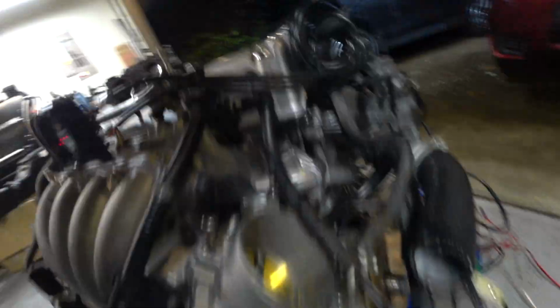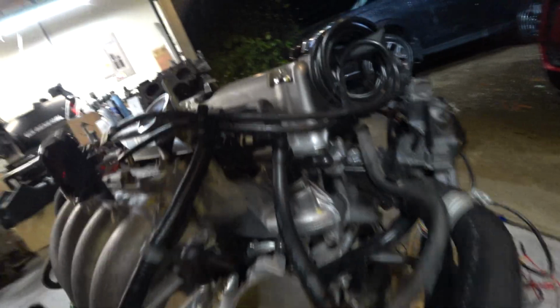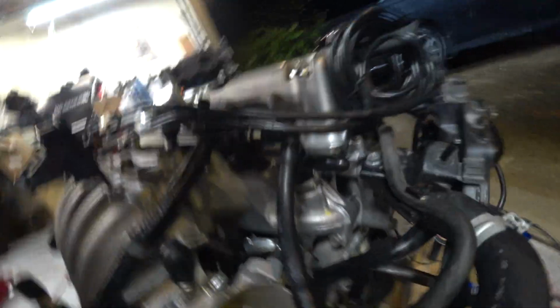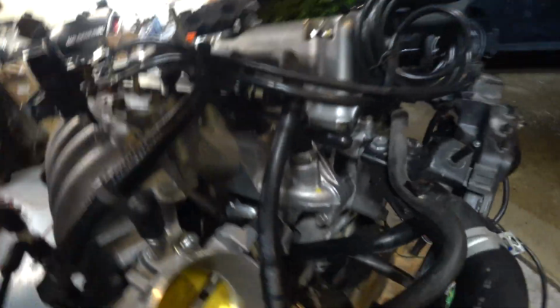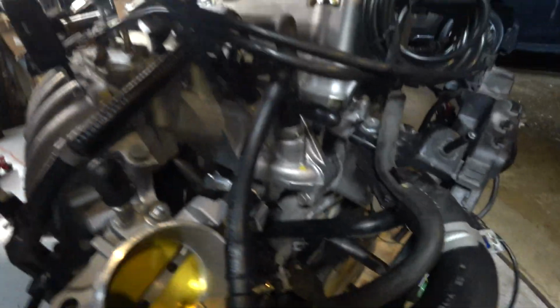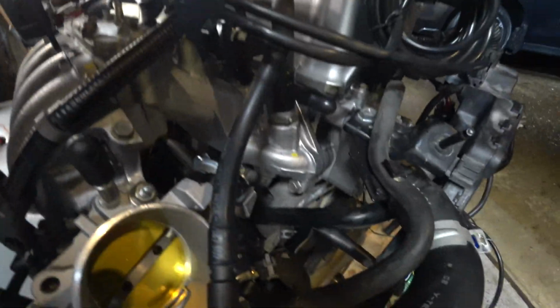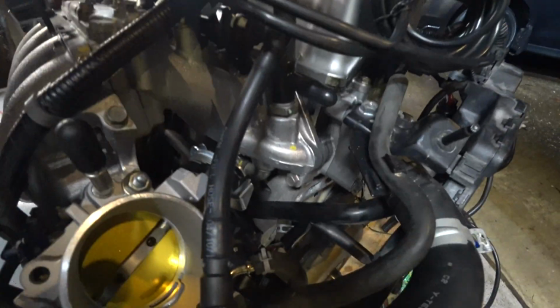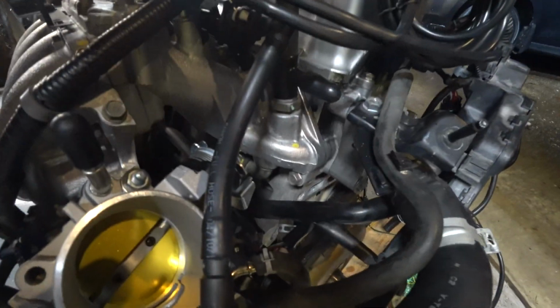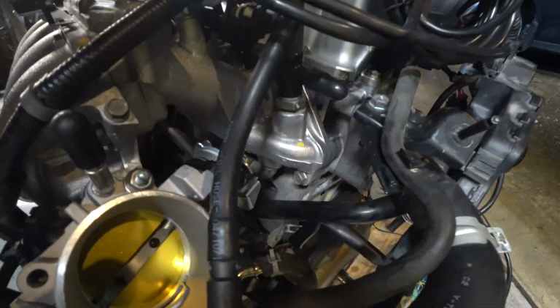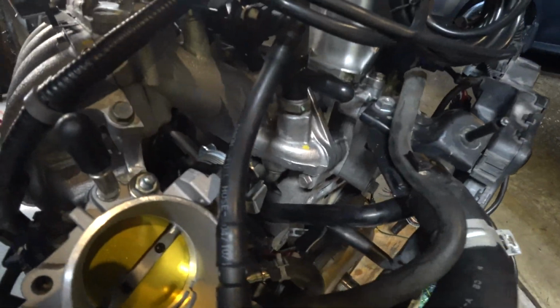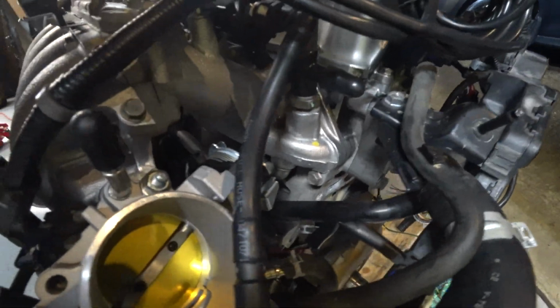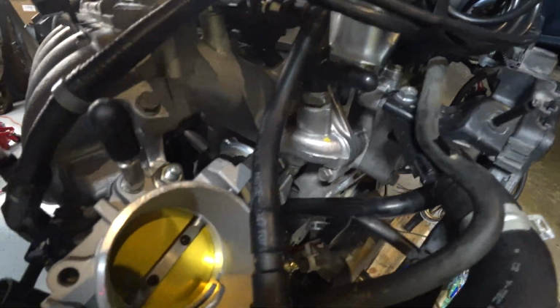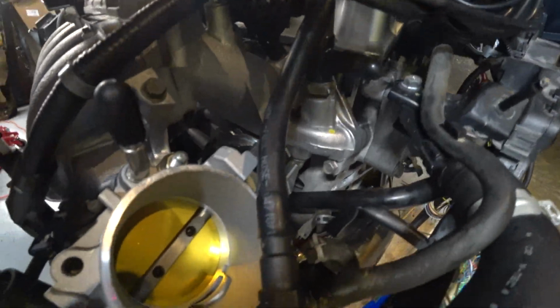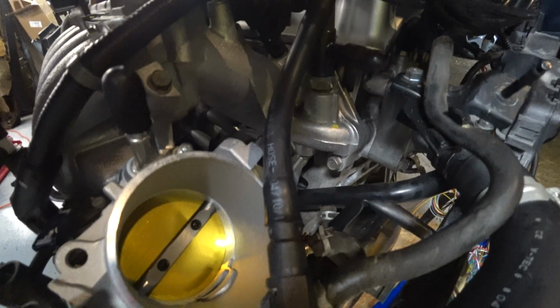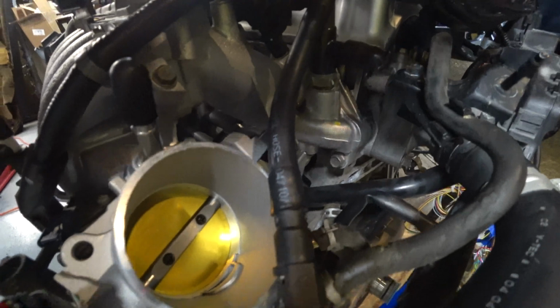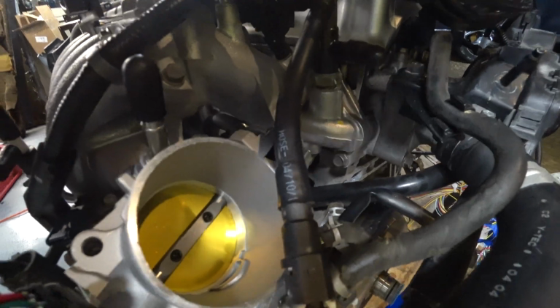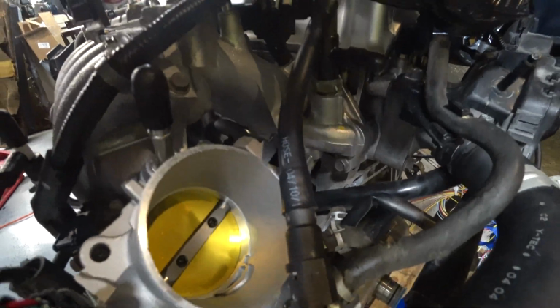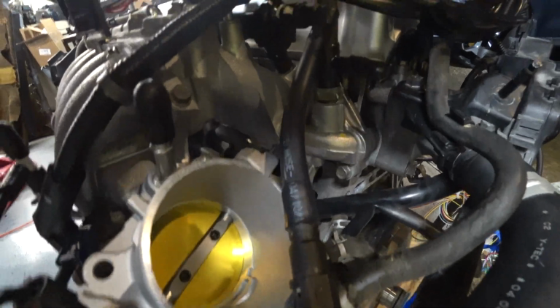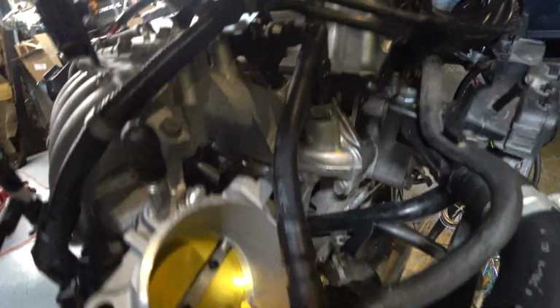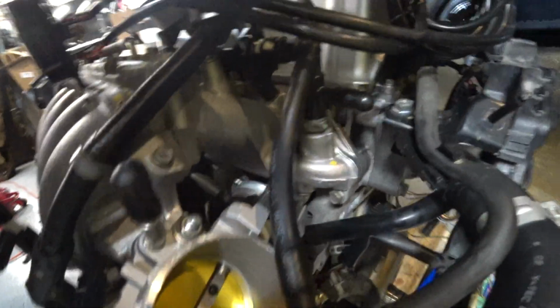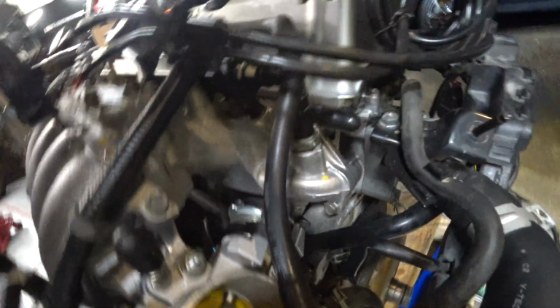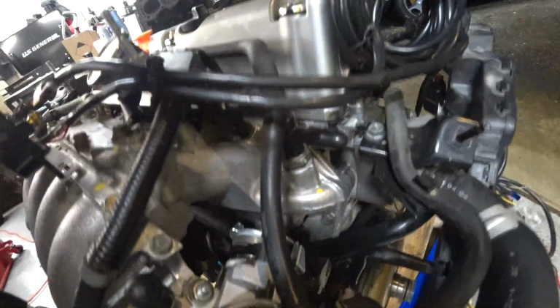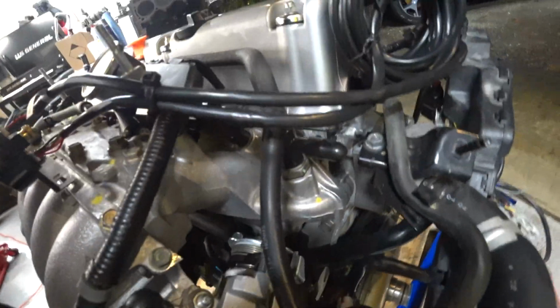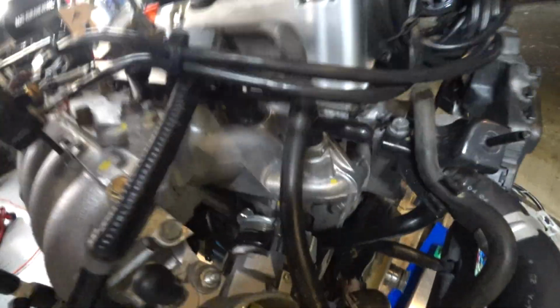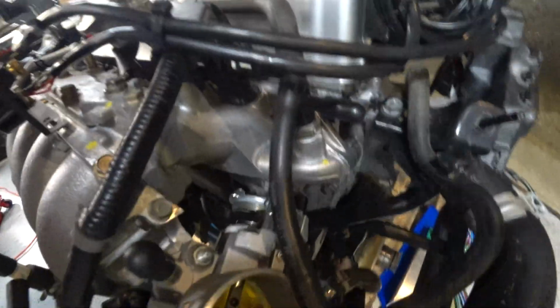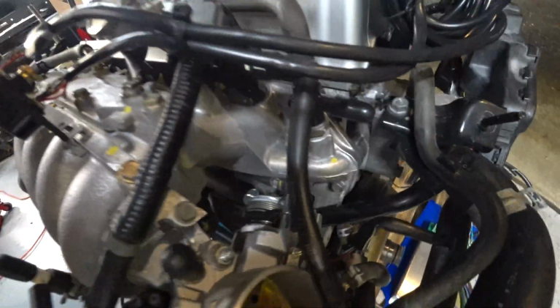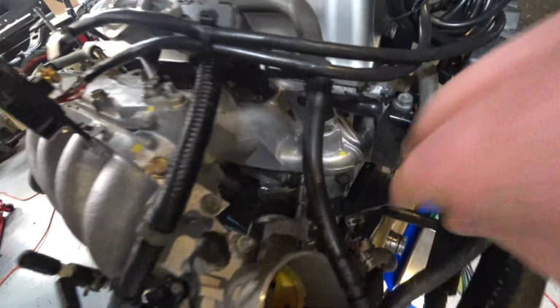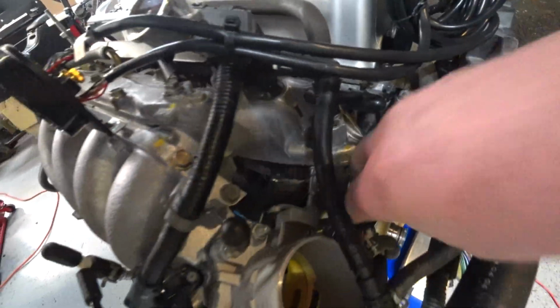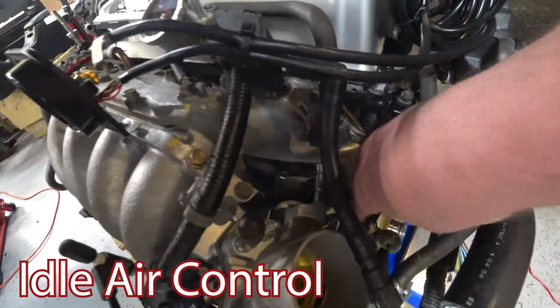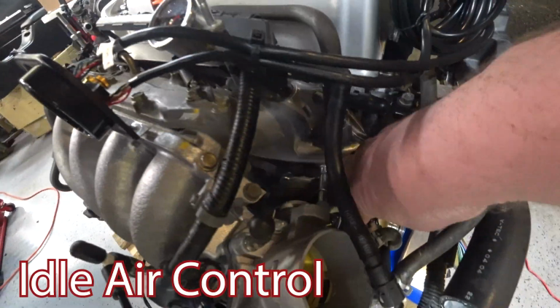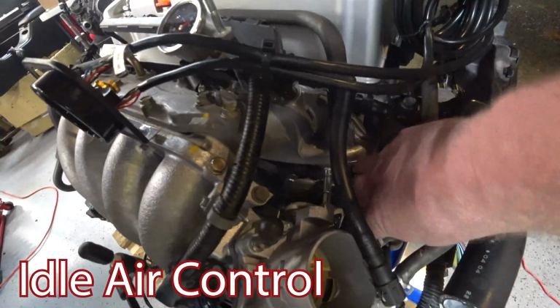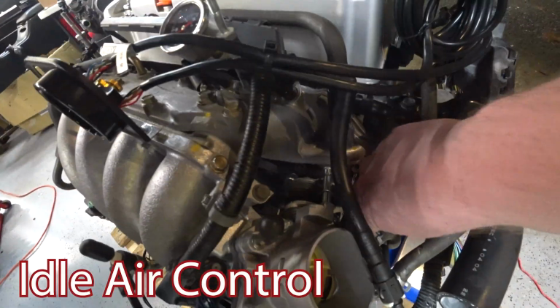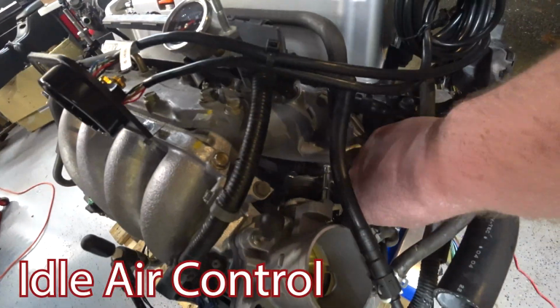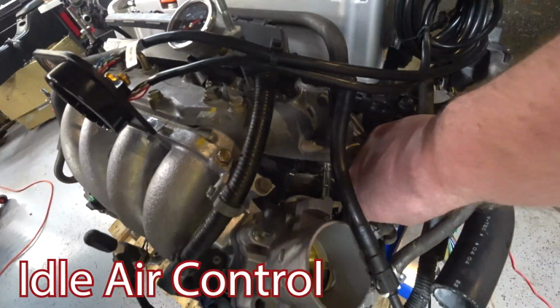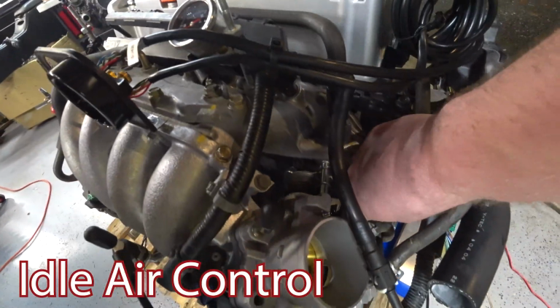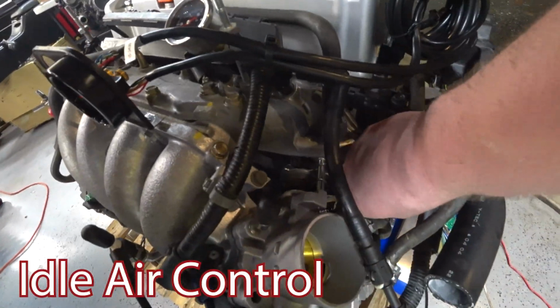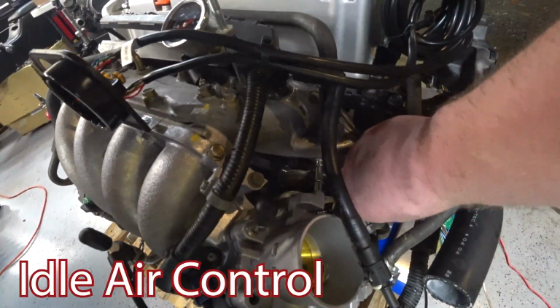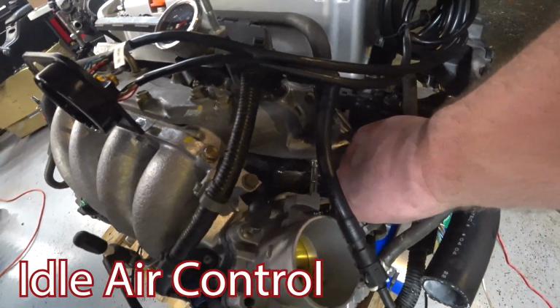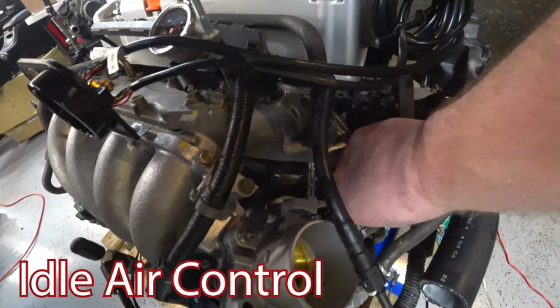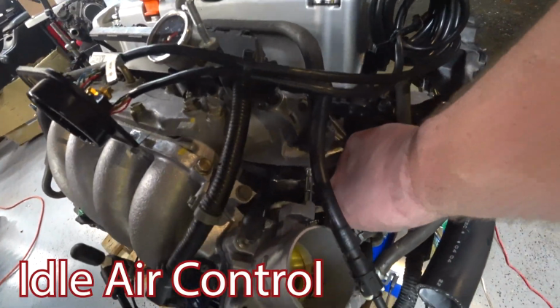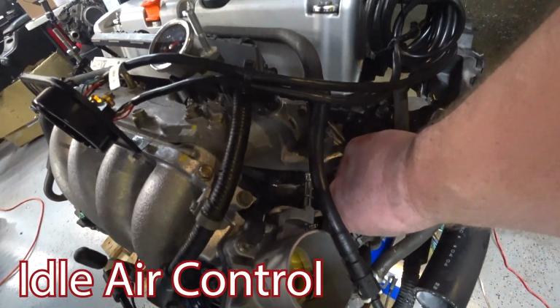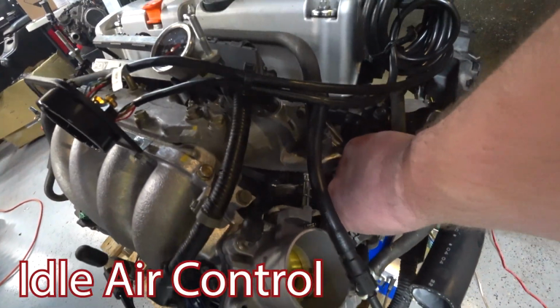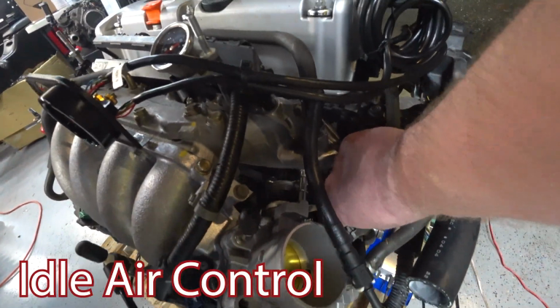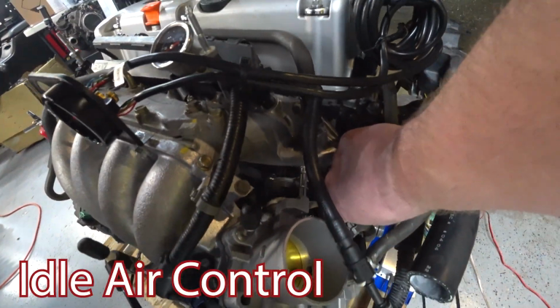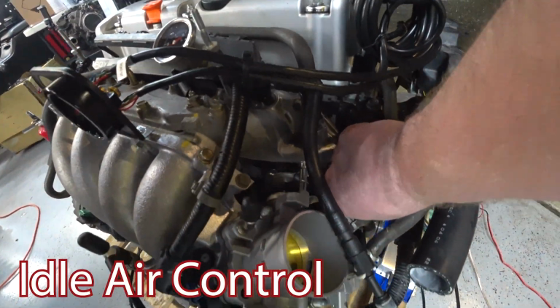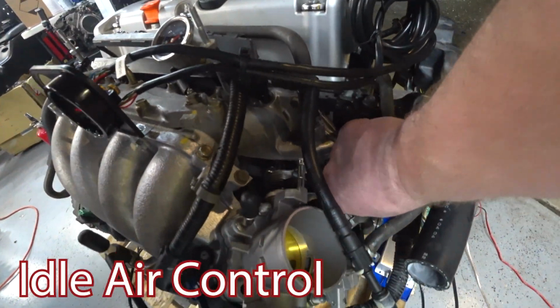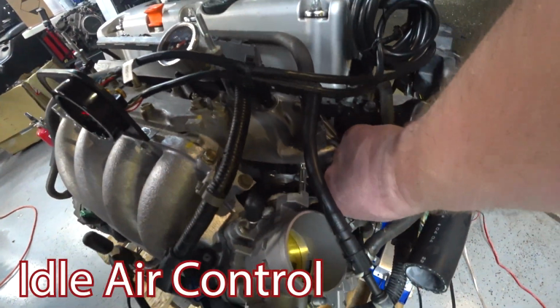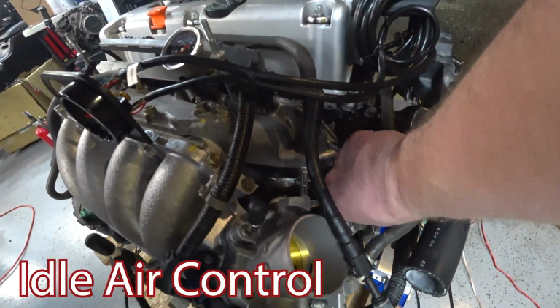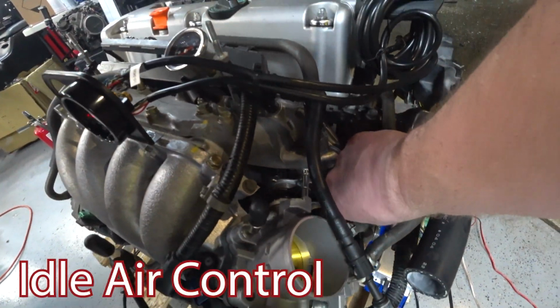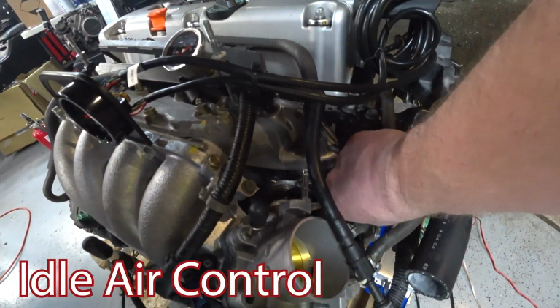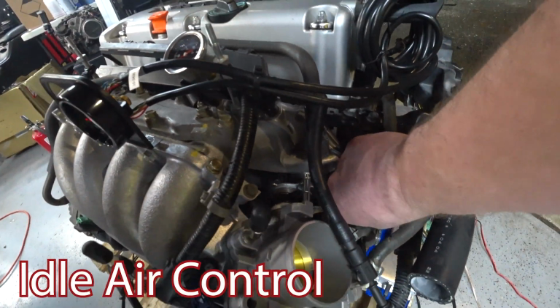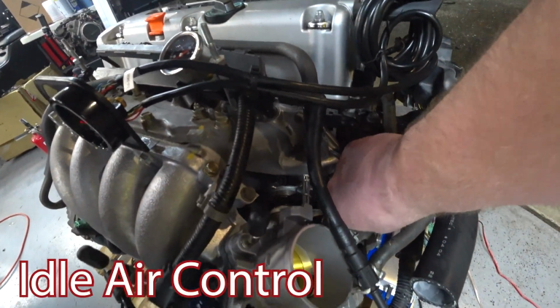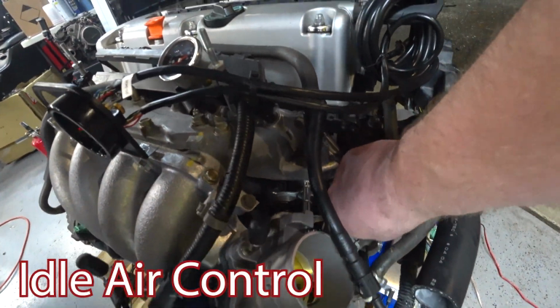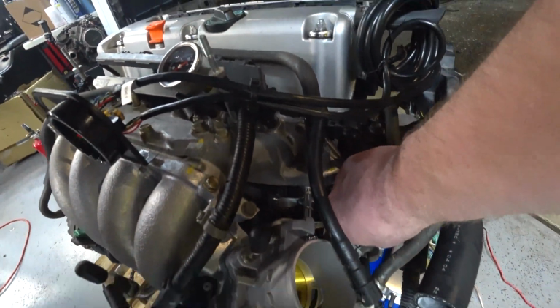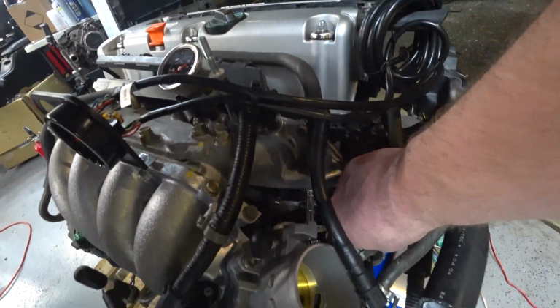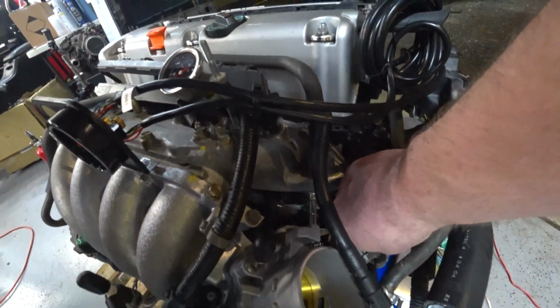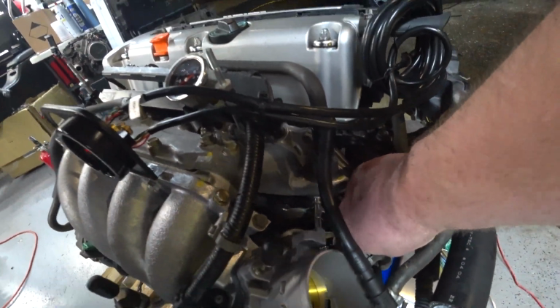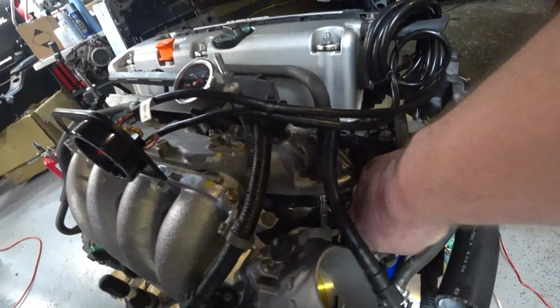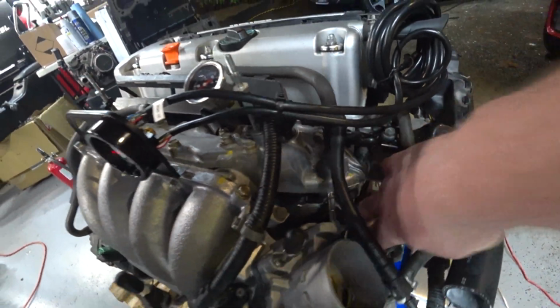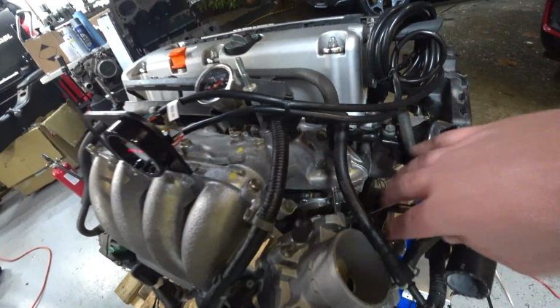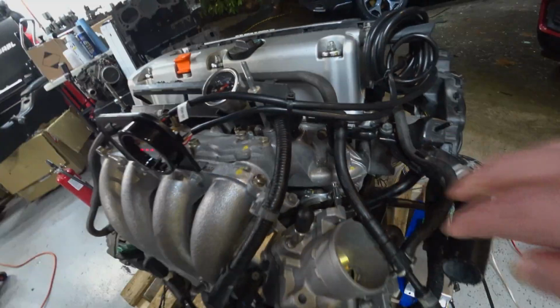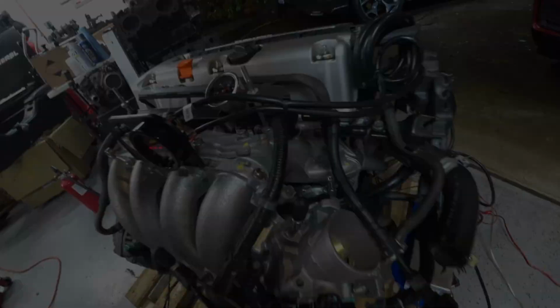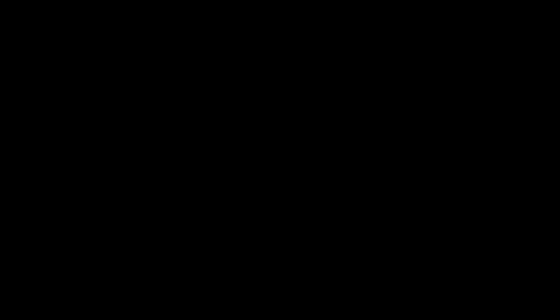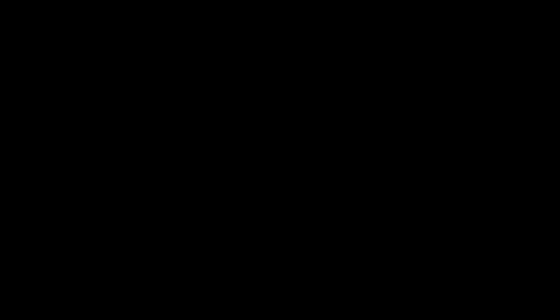What is this odd-ass noise? My idle air control? Yeah, sure enough.